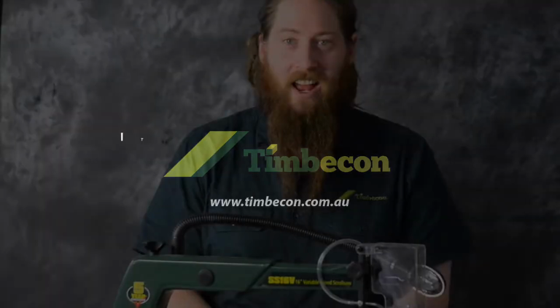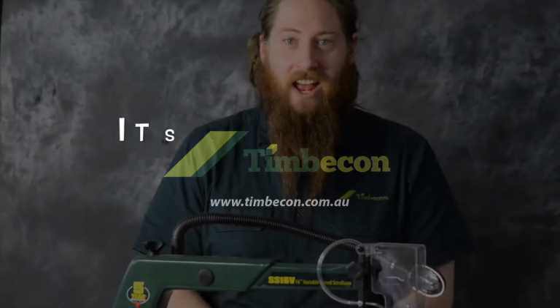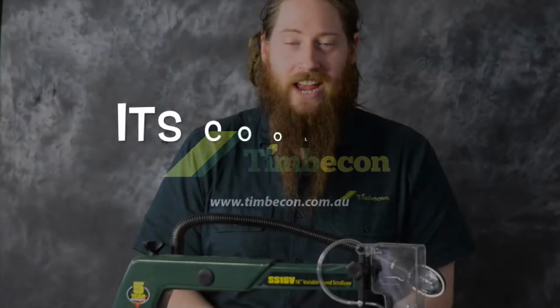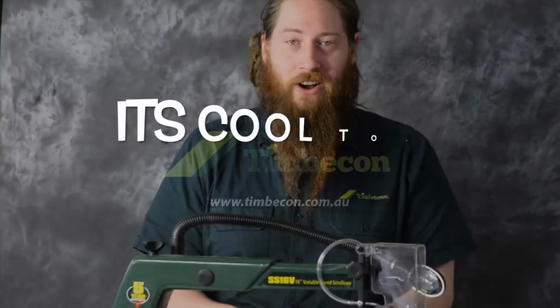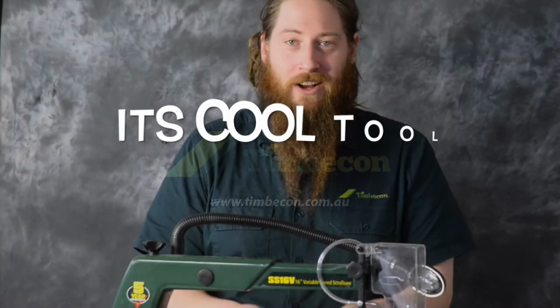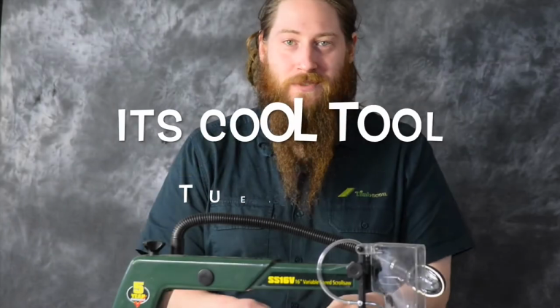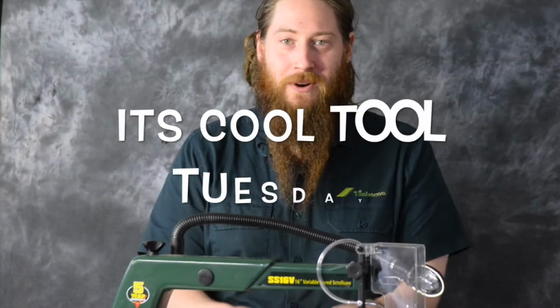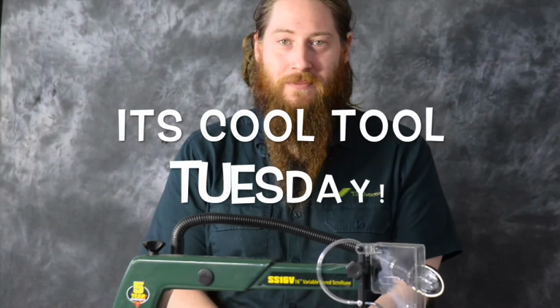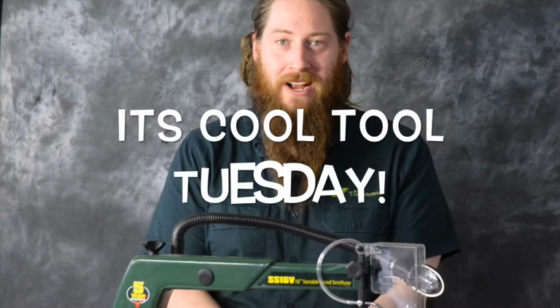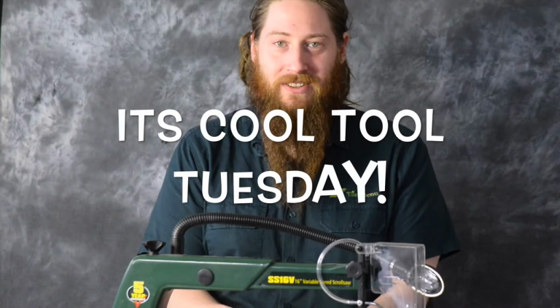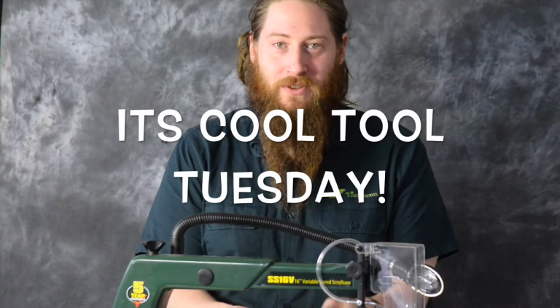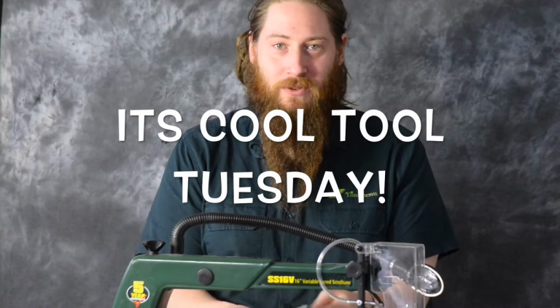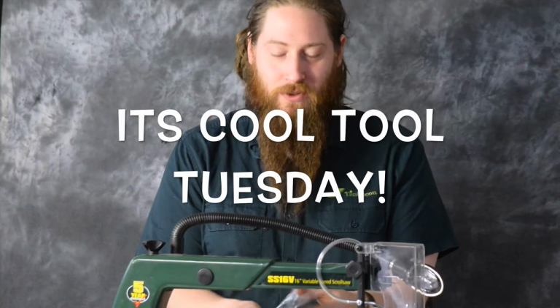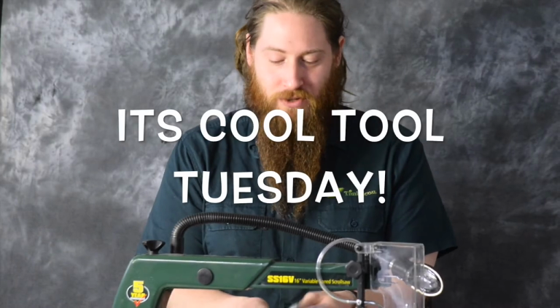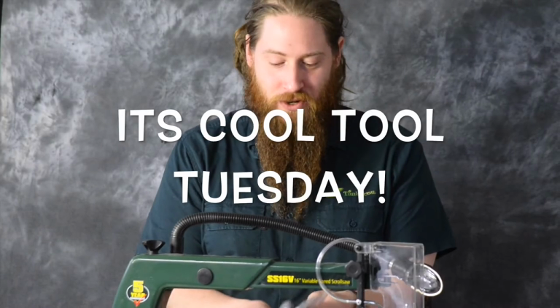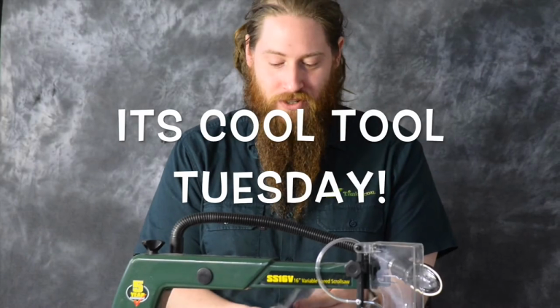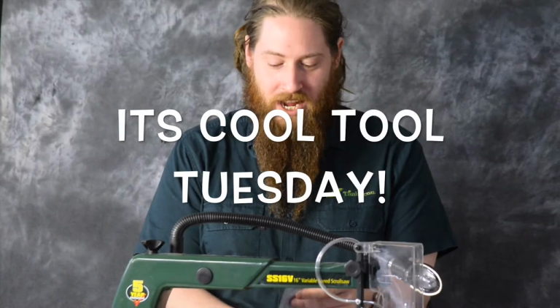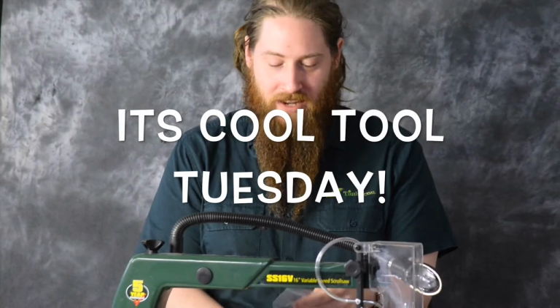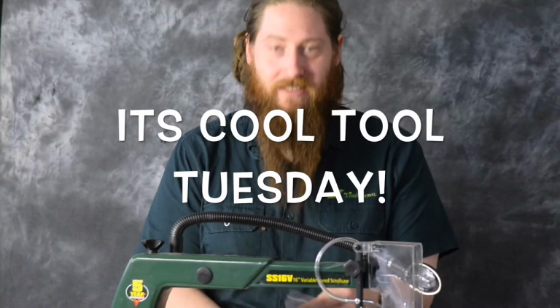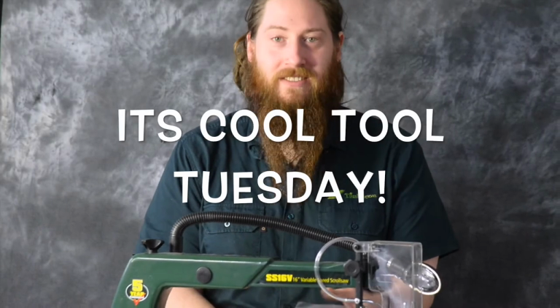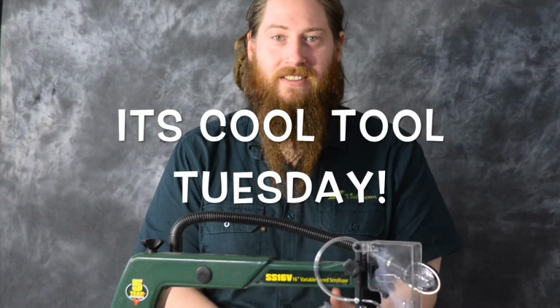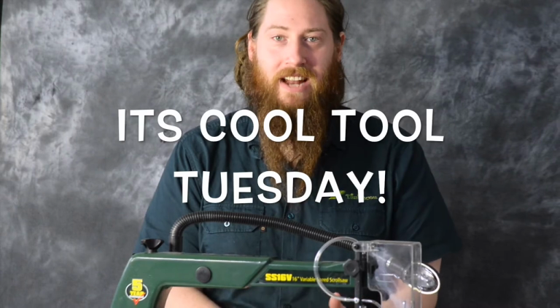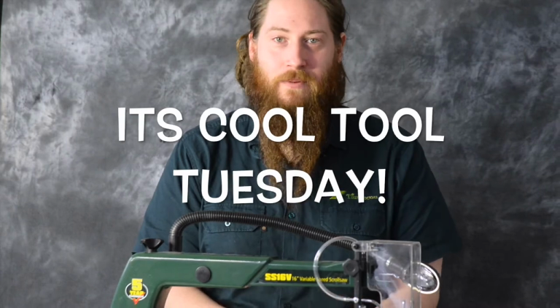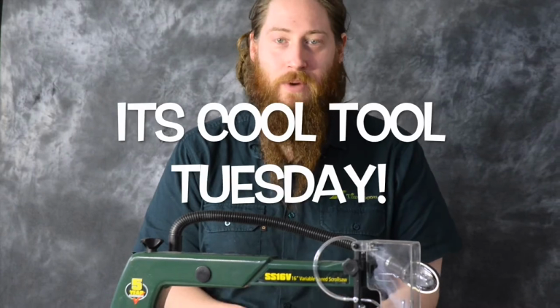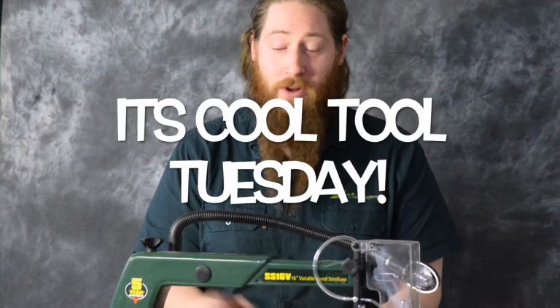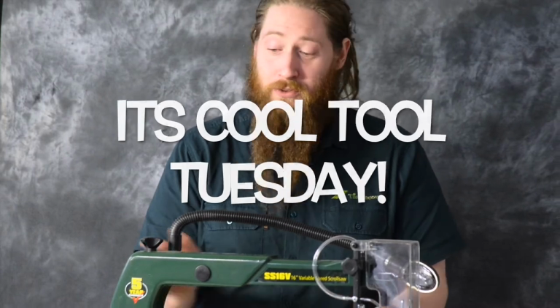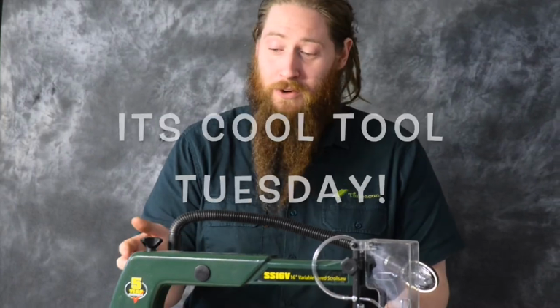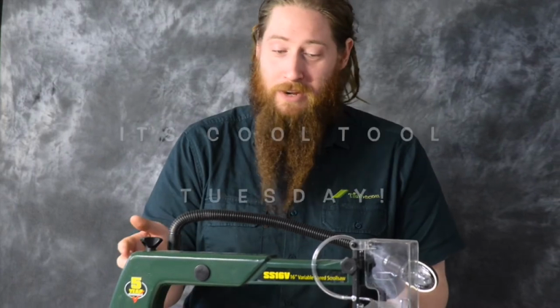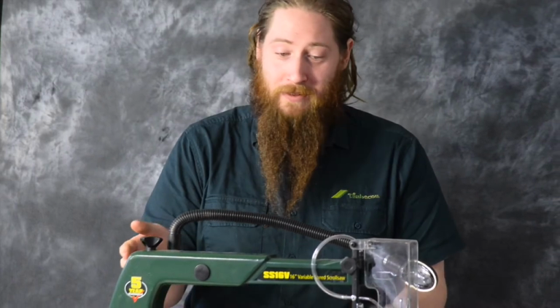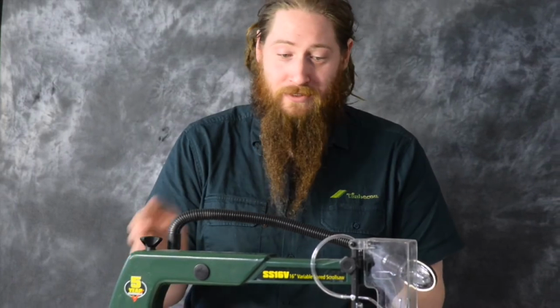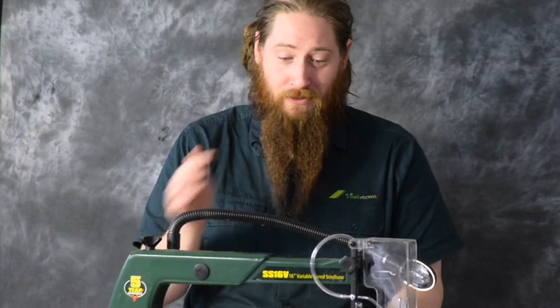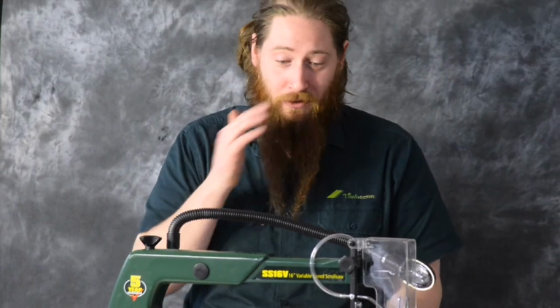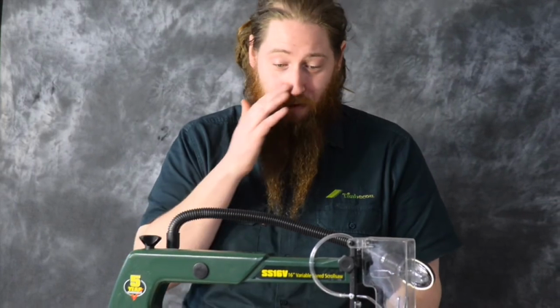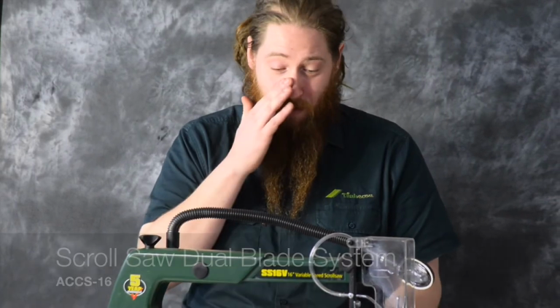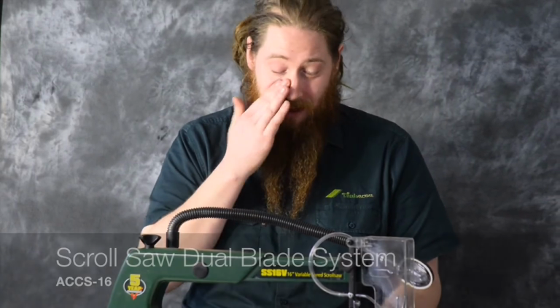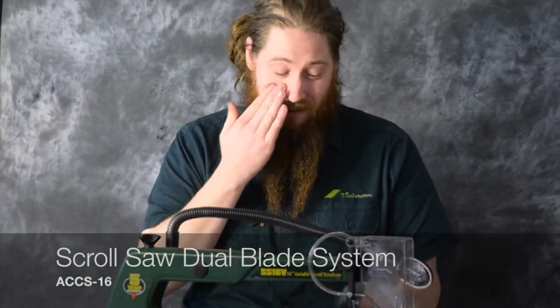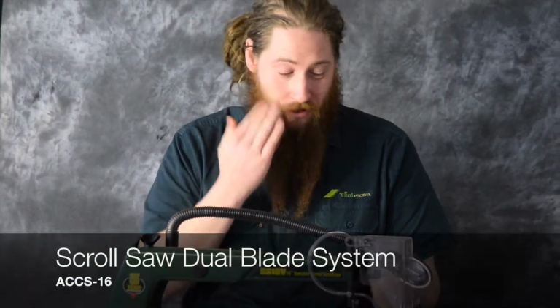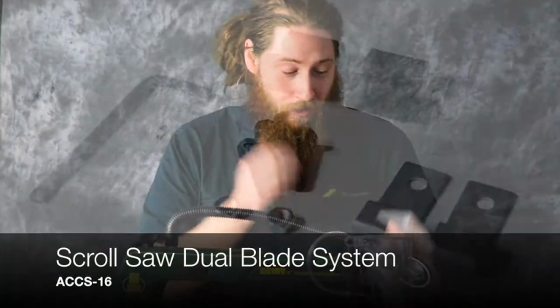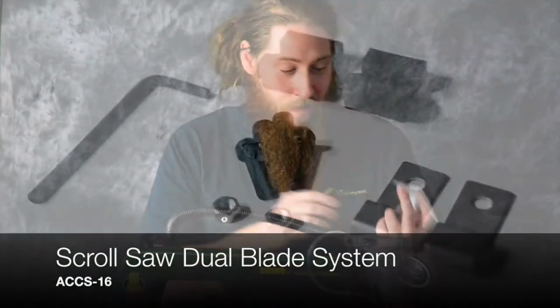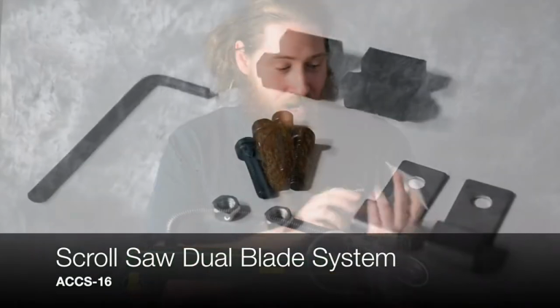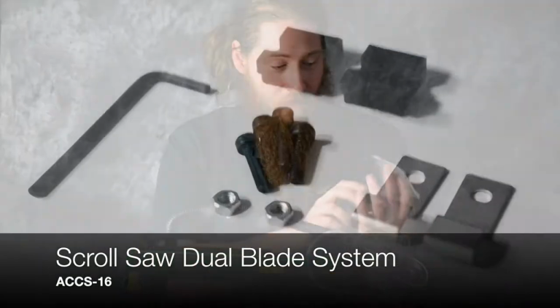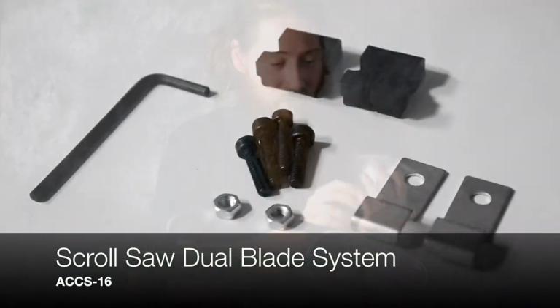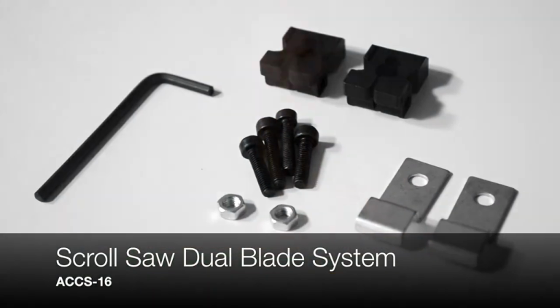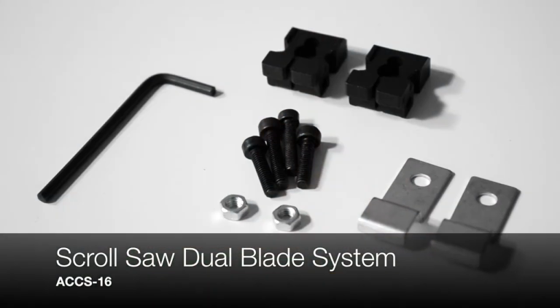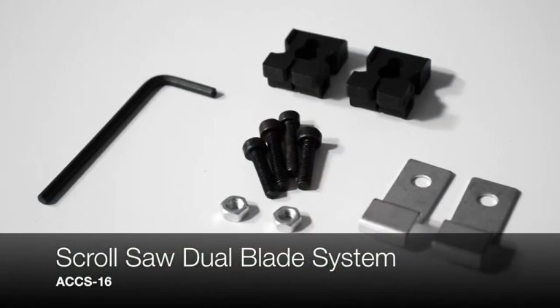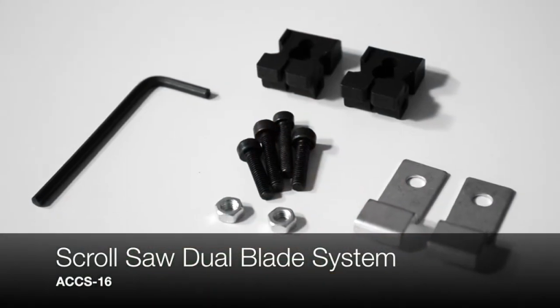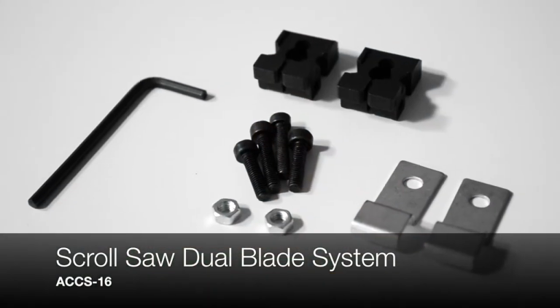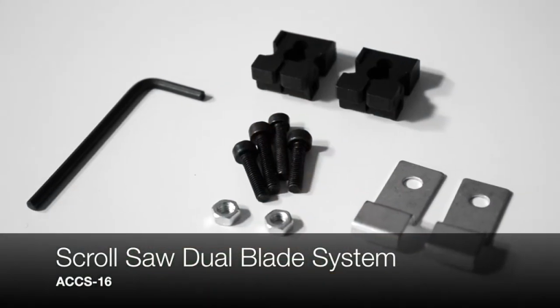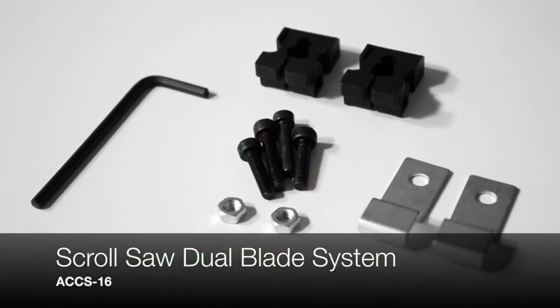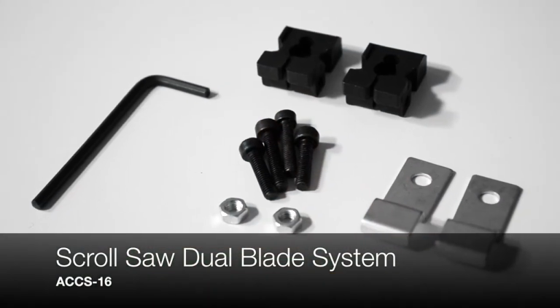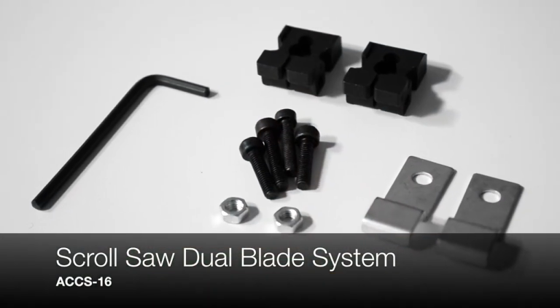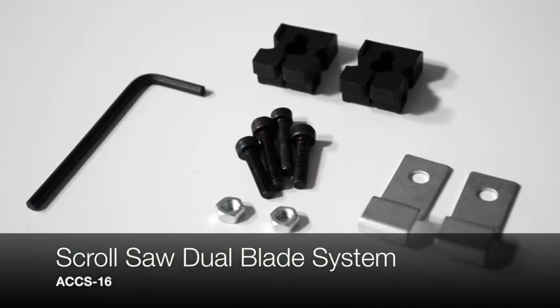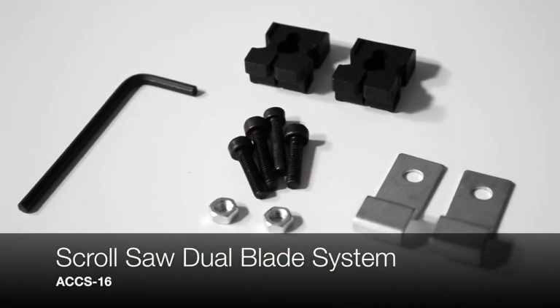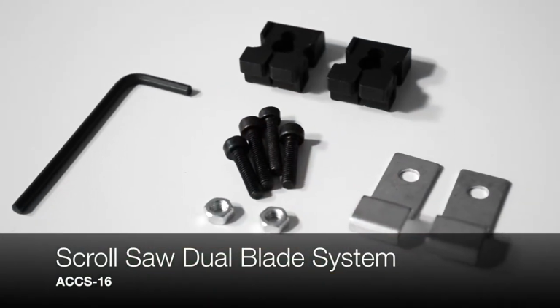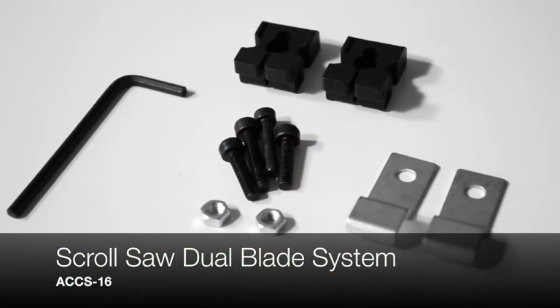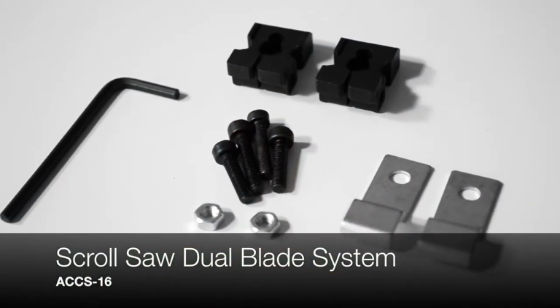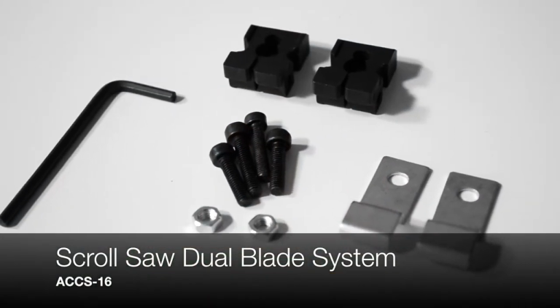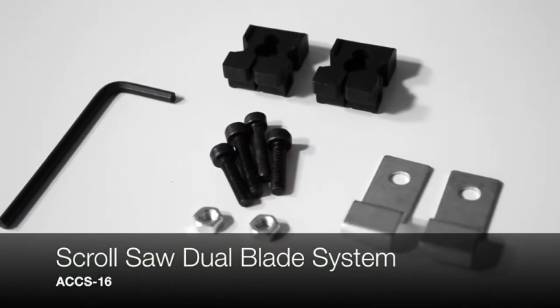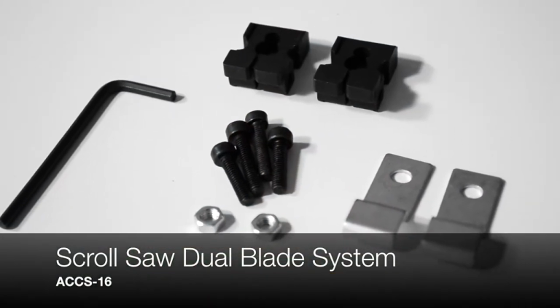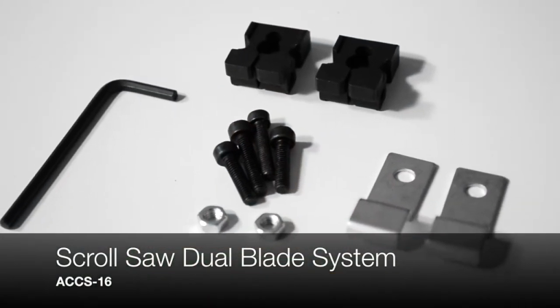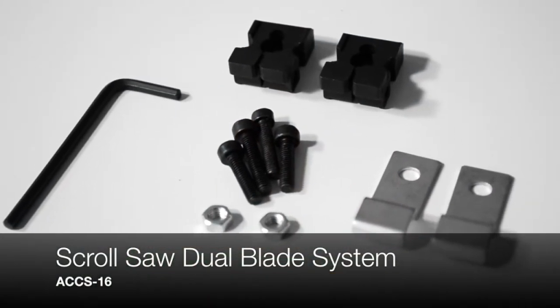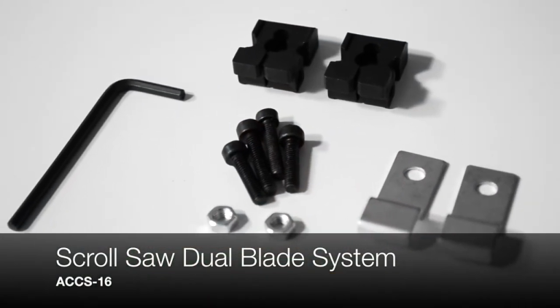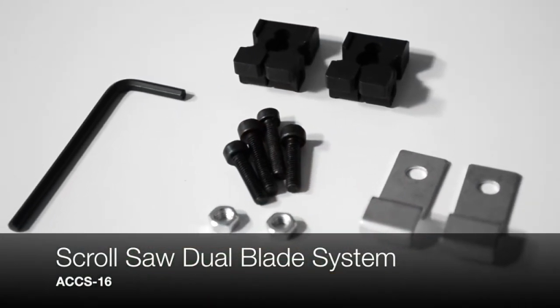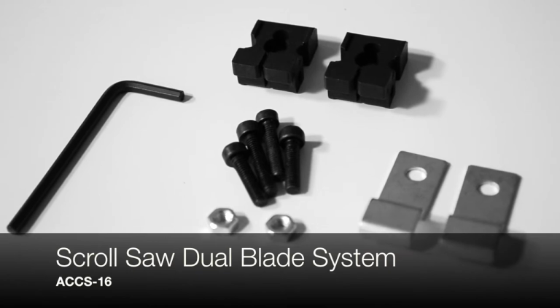Hey guys, welcome back to Cool Tool Tuesday. Today we're not talking about this scroll saw — we're actually talking about this little adapter kit. It's a scroll saw dual blade system.